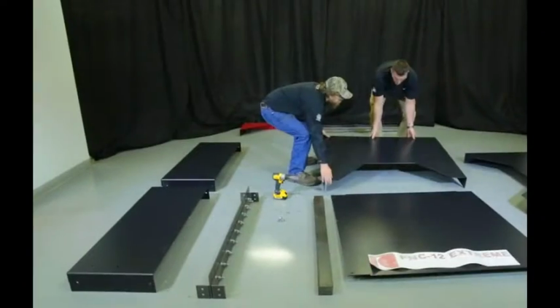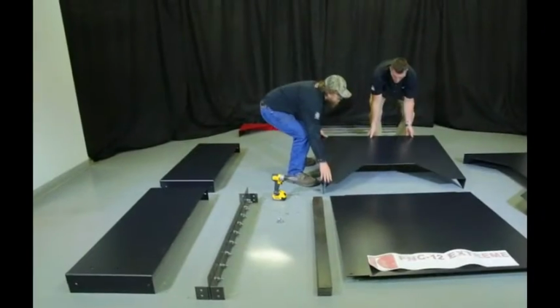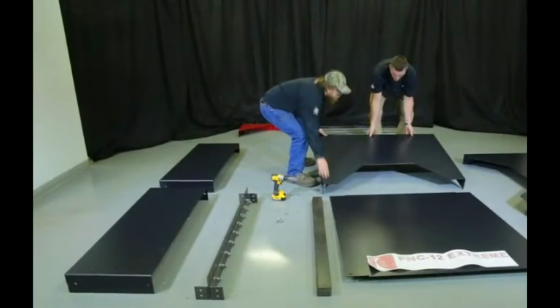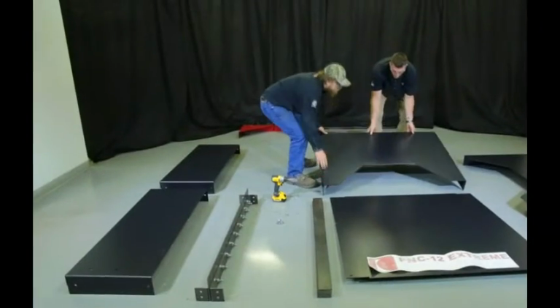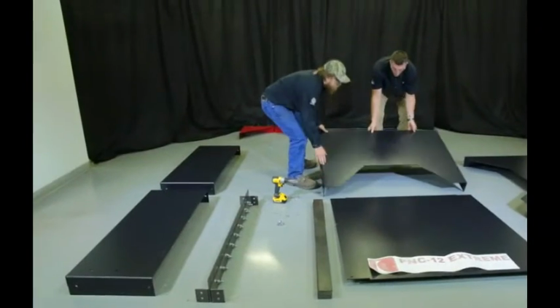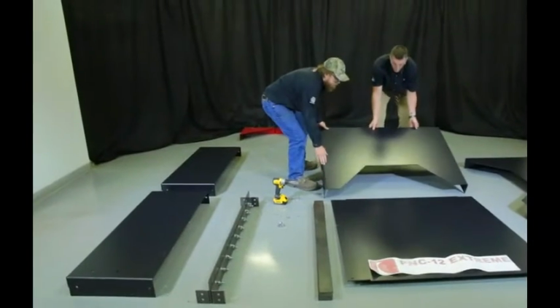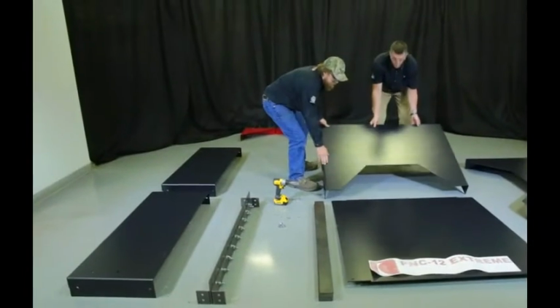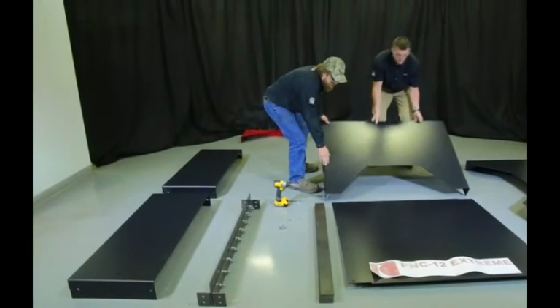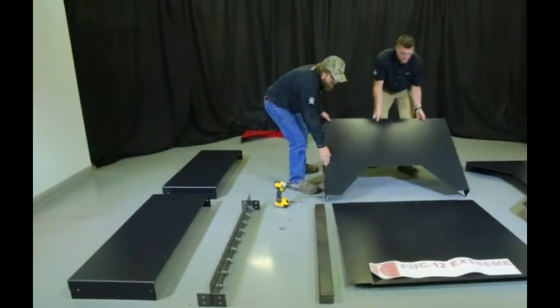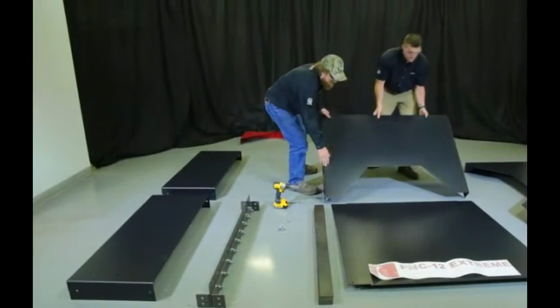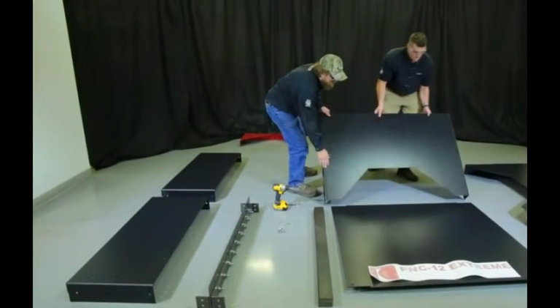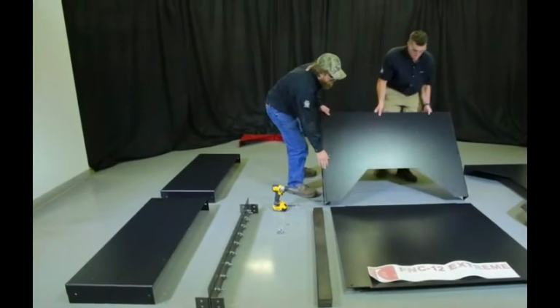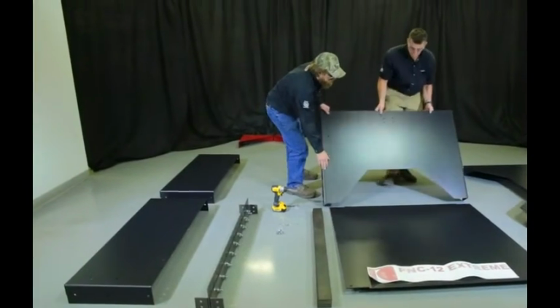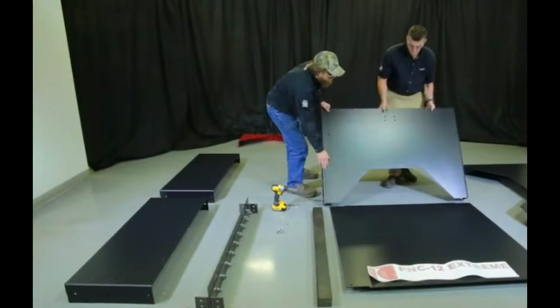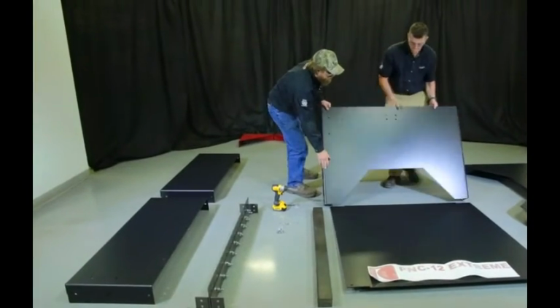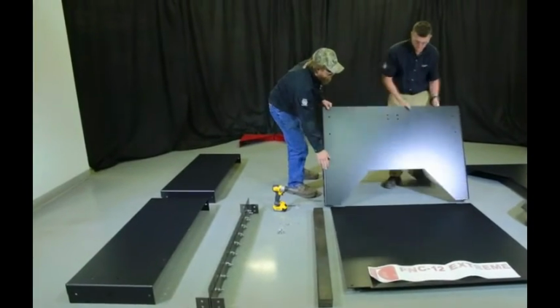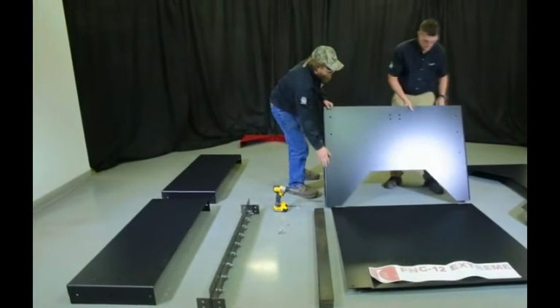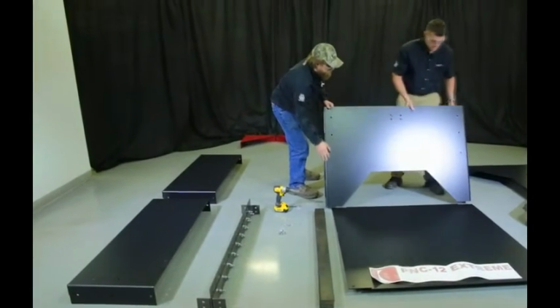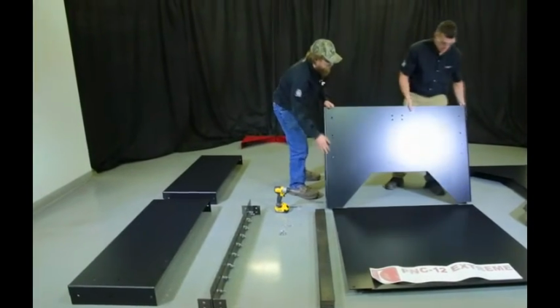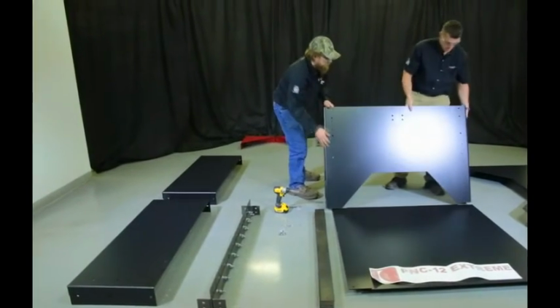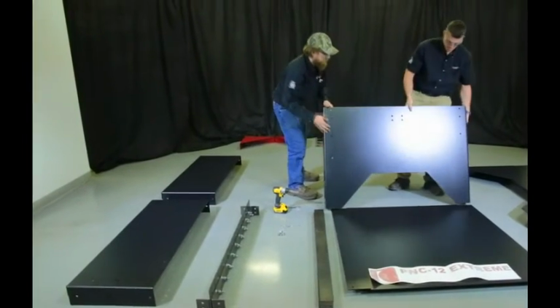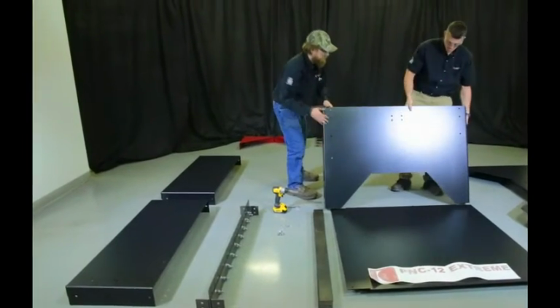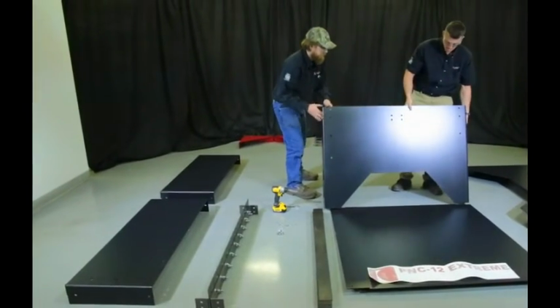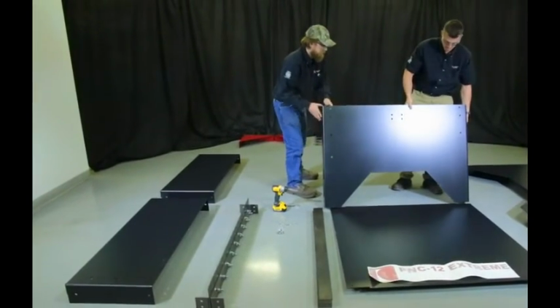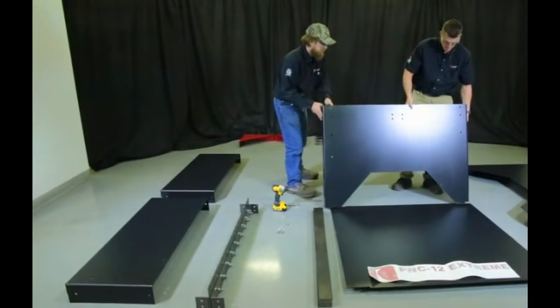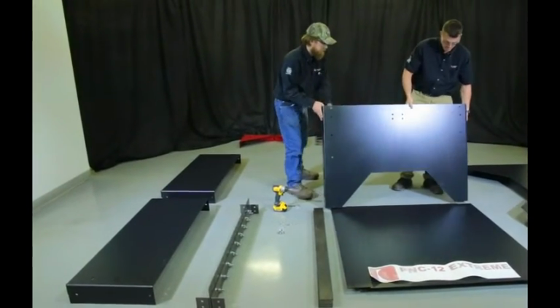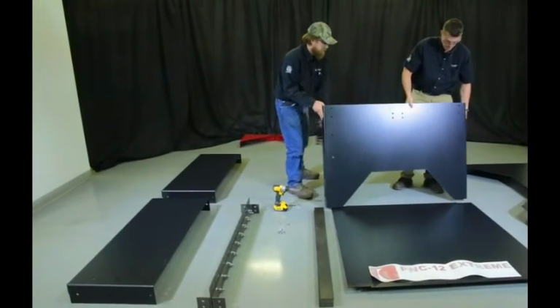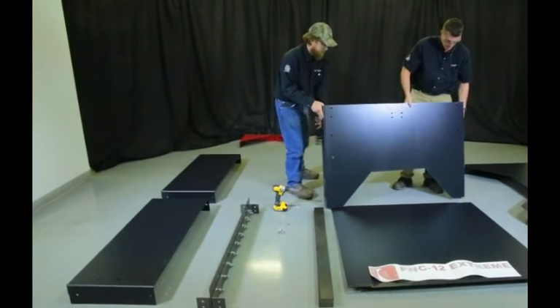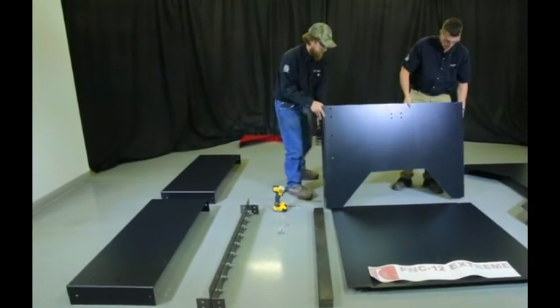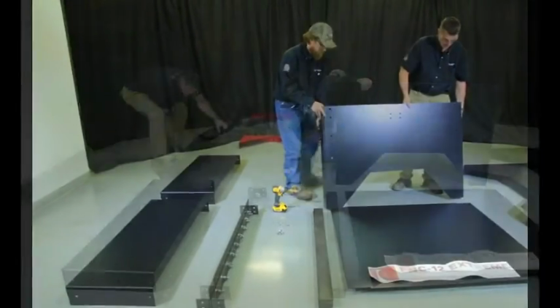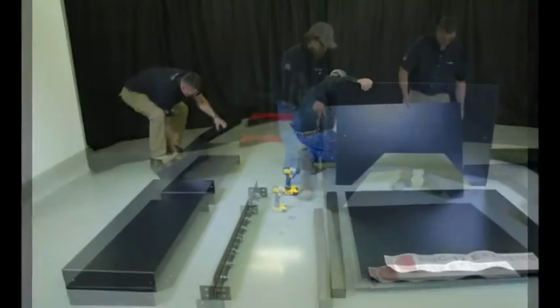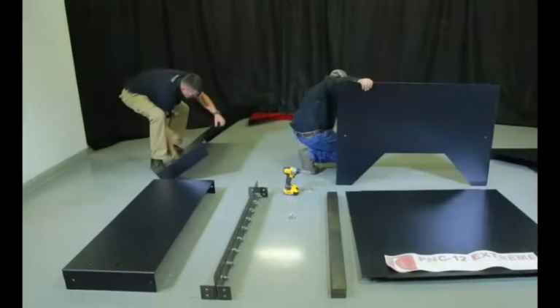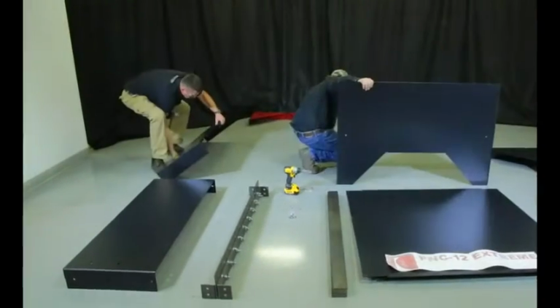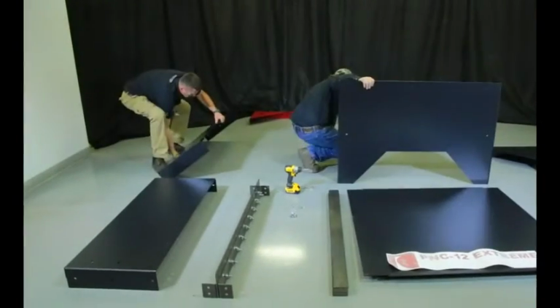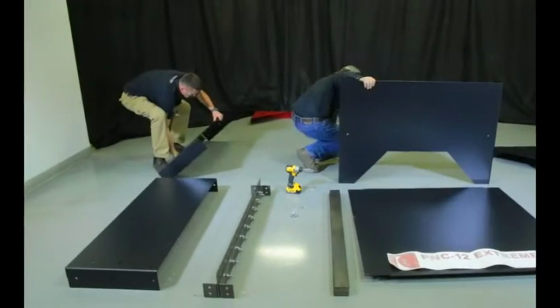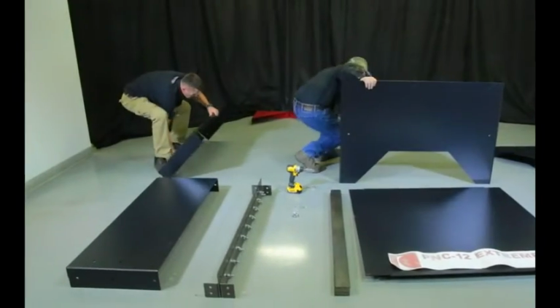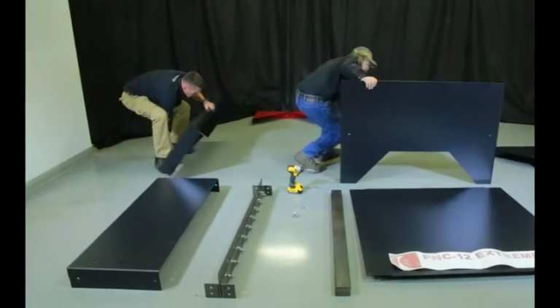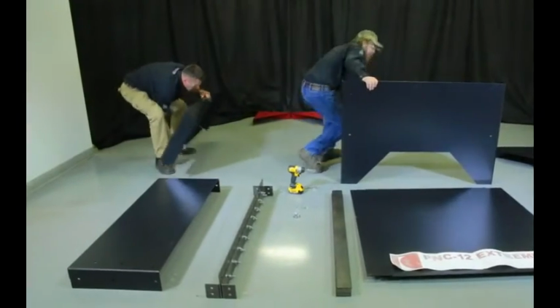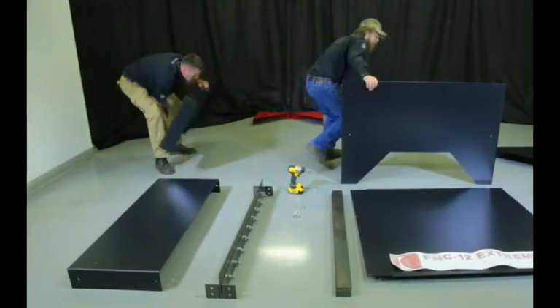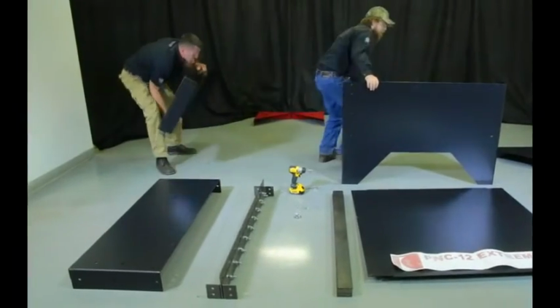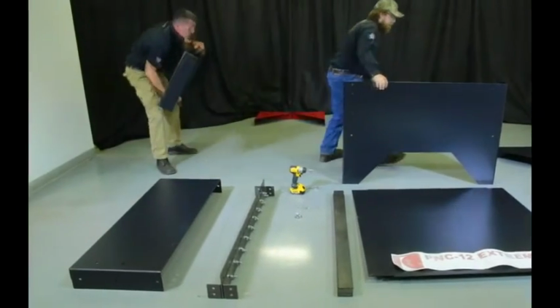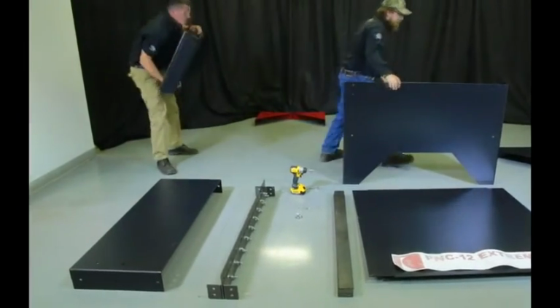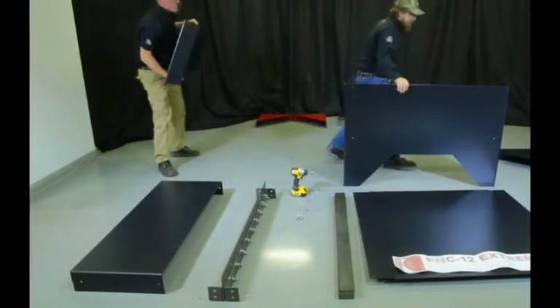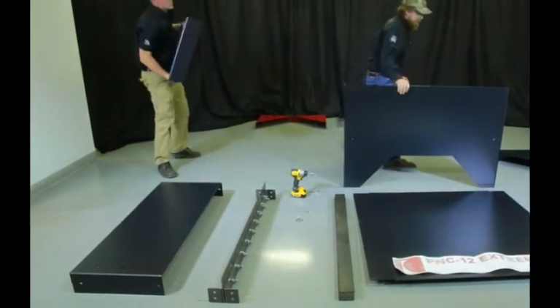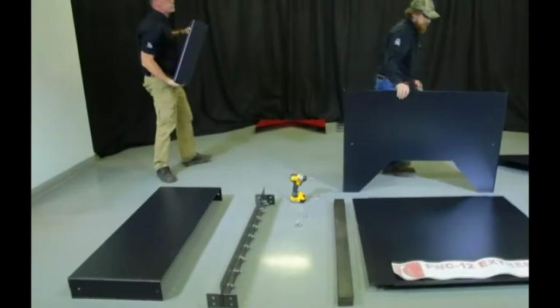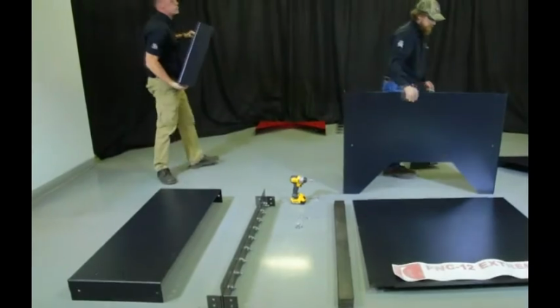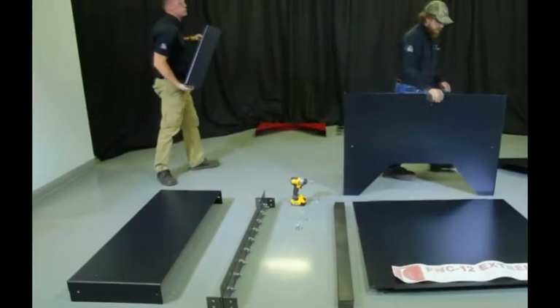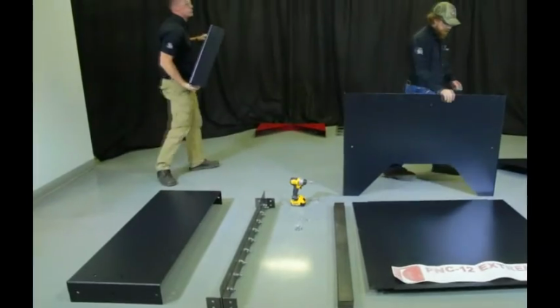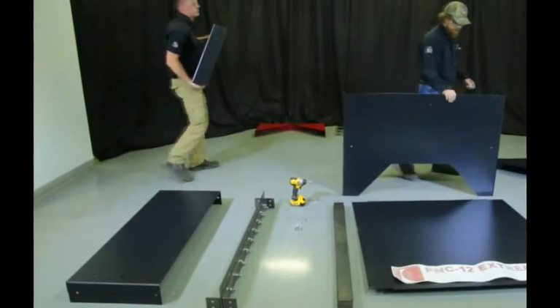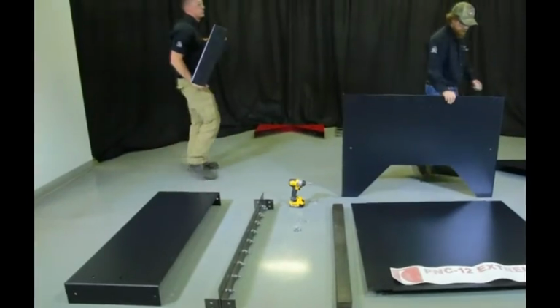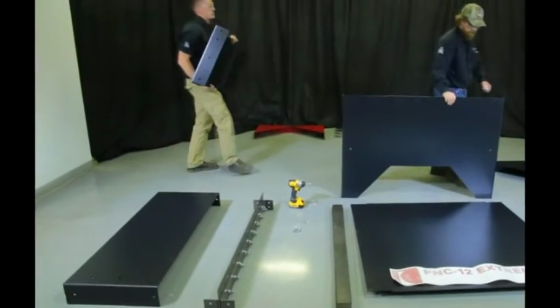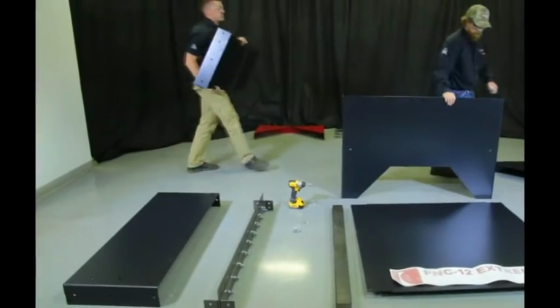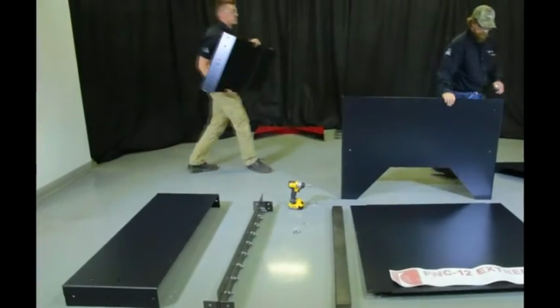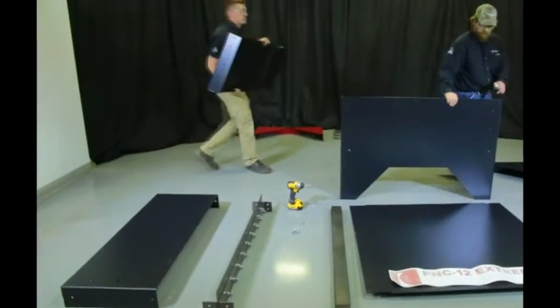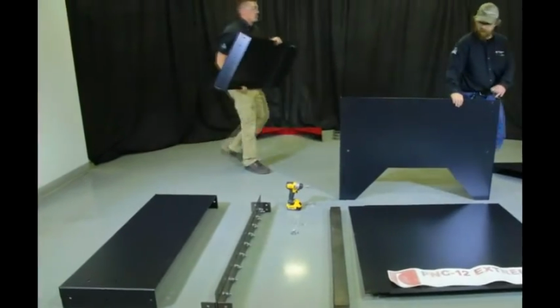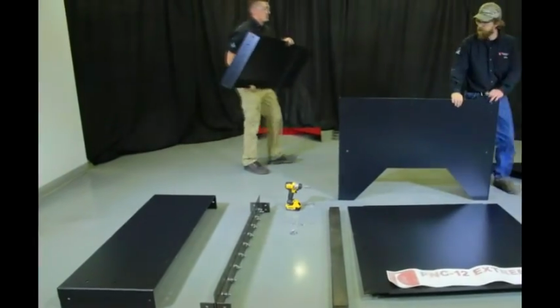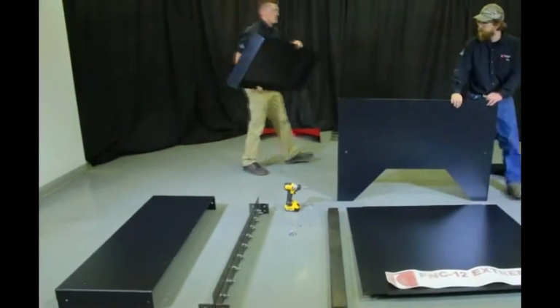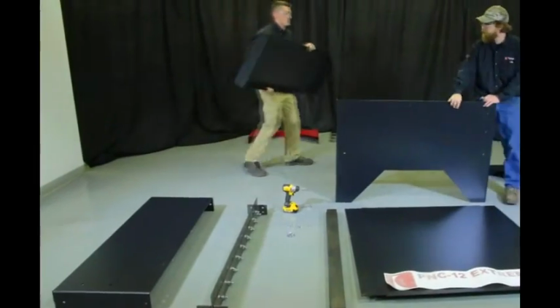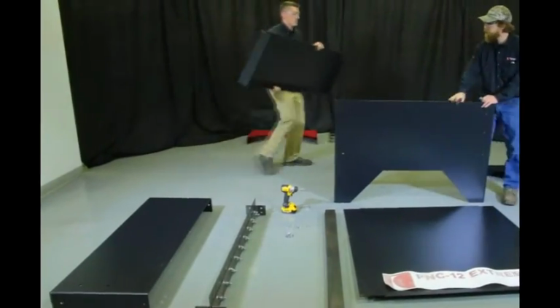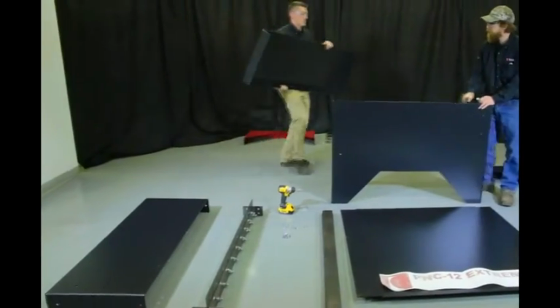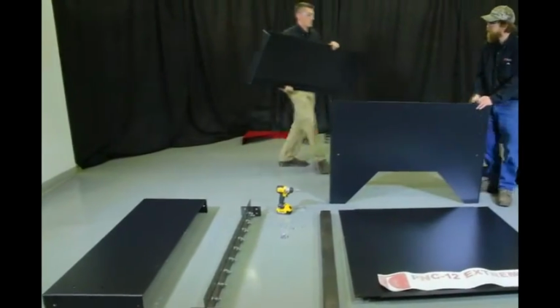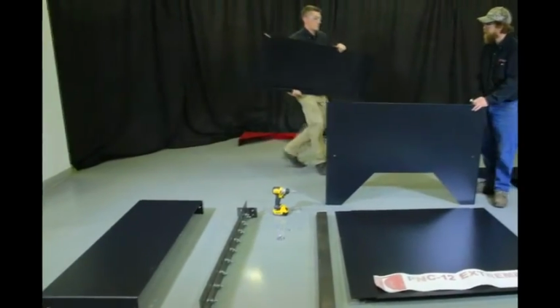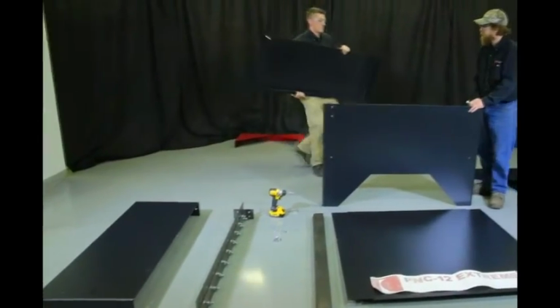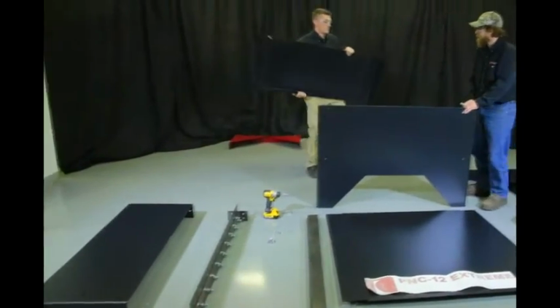When attaching the front of the table to the side panel, you will want to hold the side panel up and lean the front panel into the side panel.